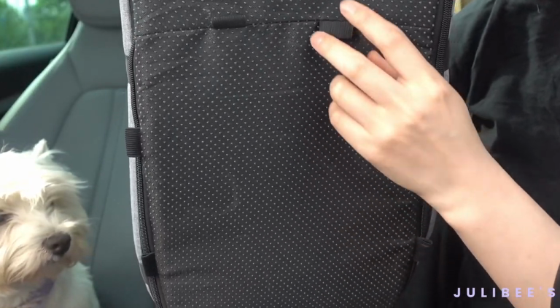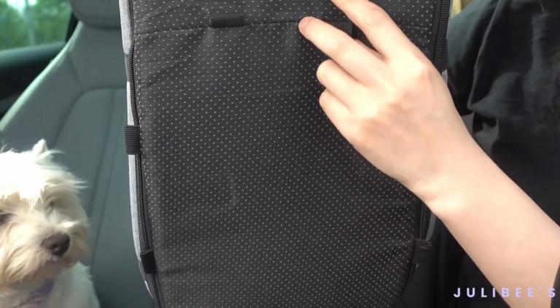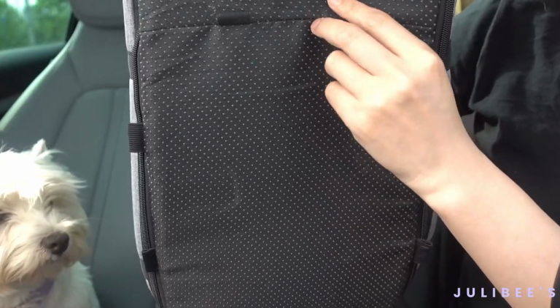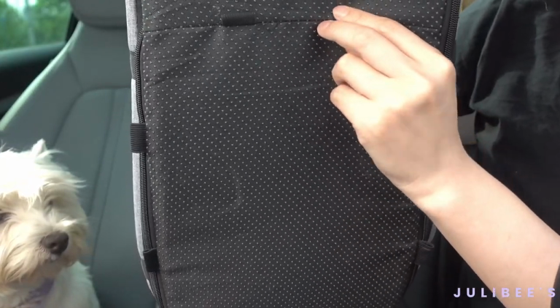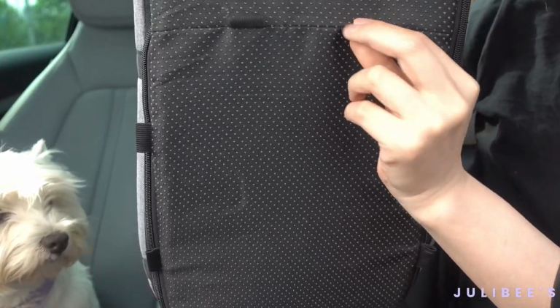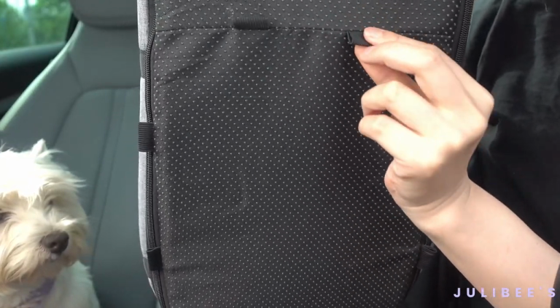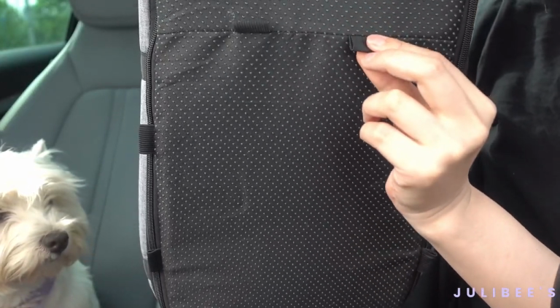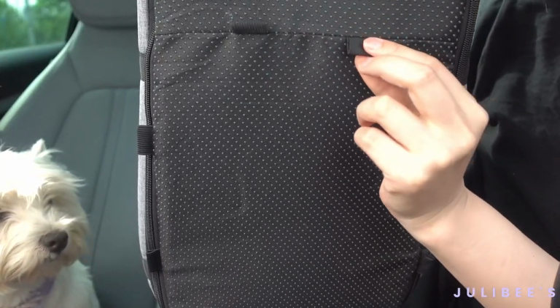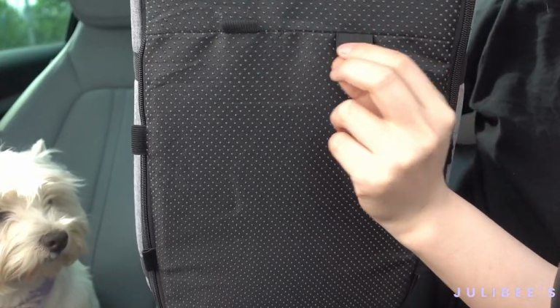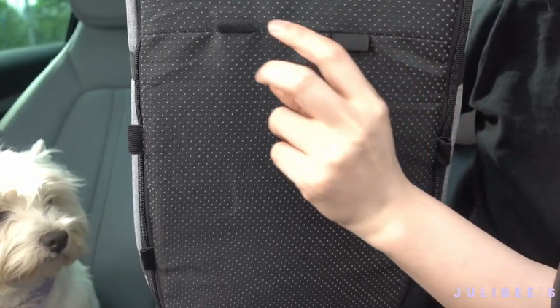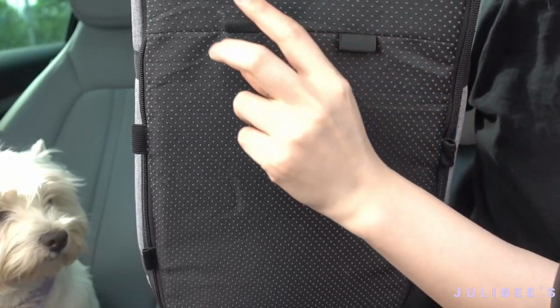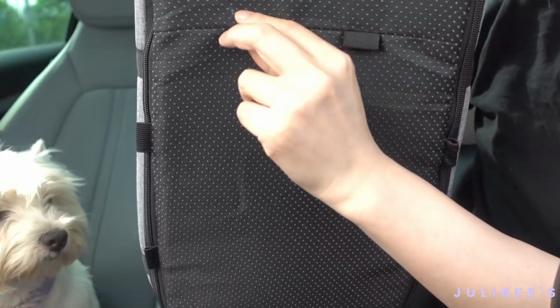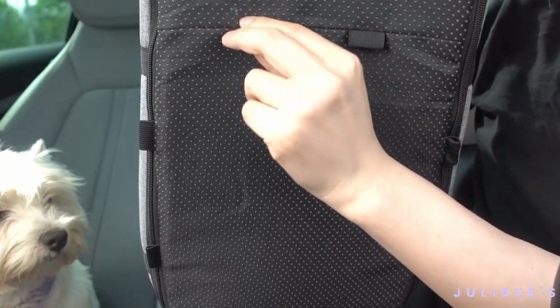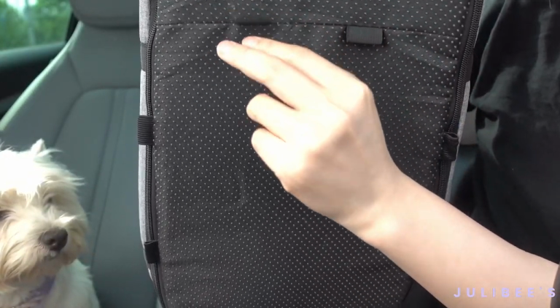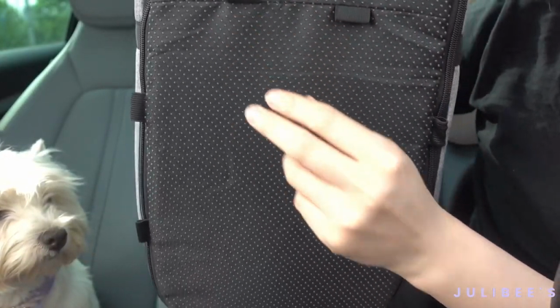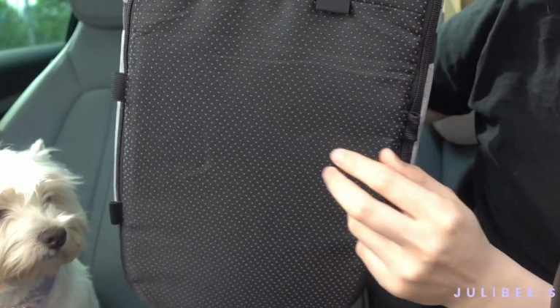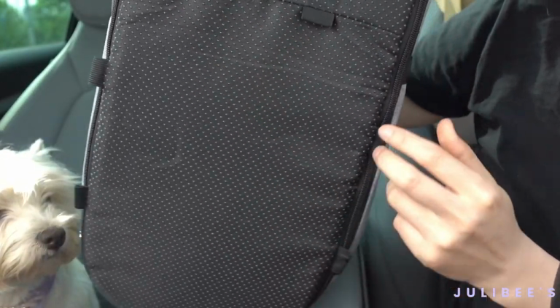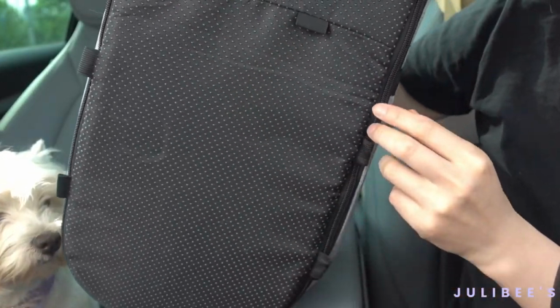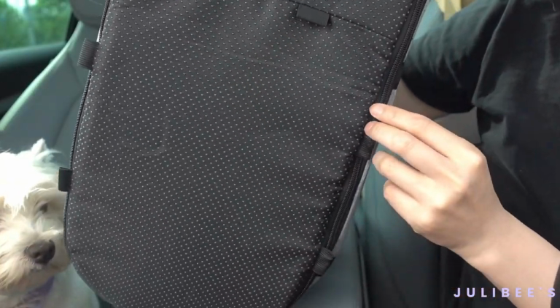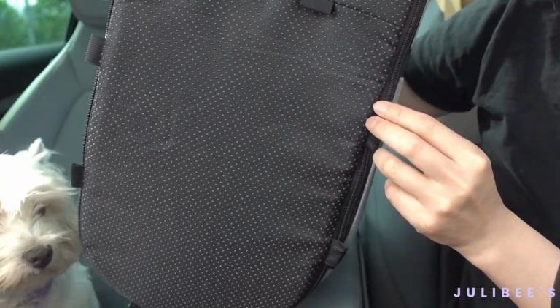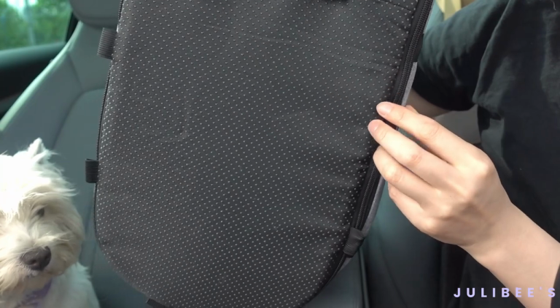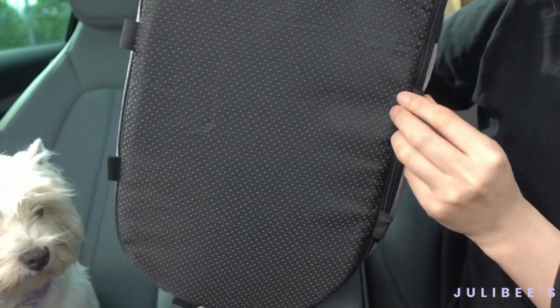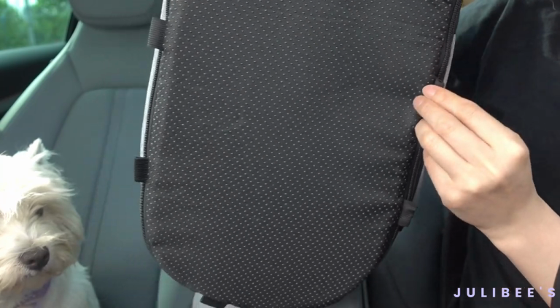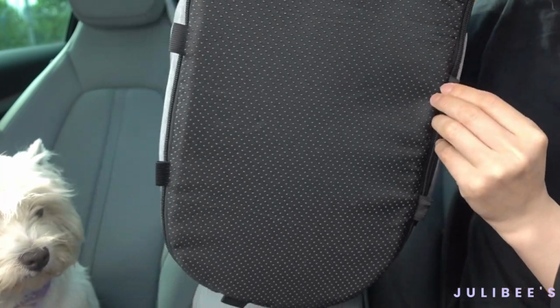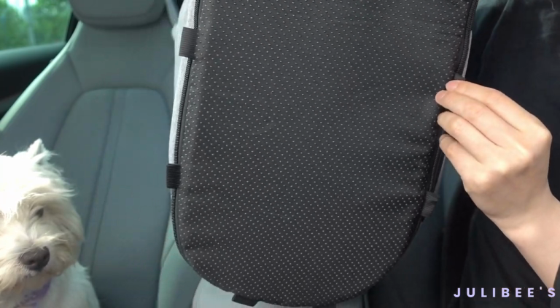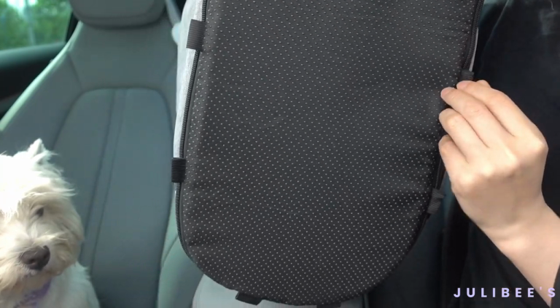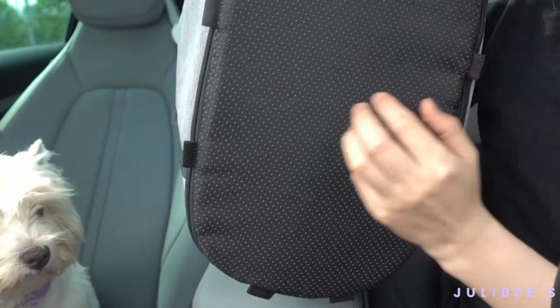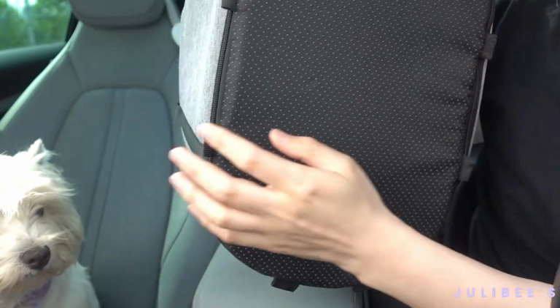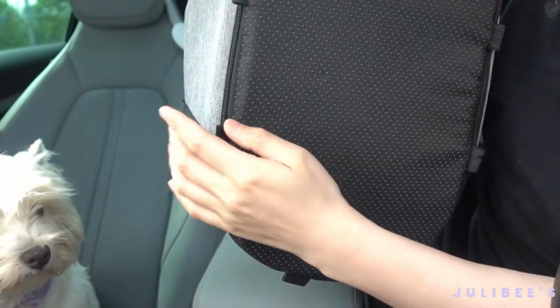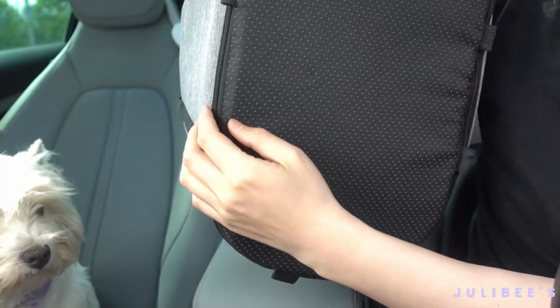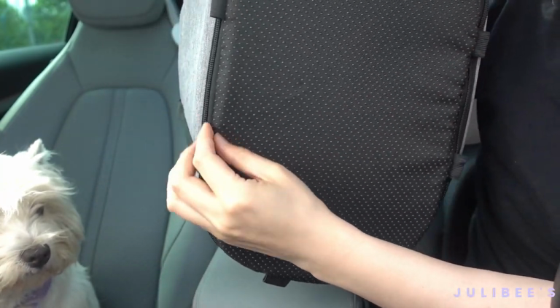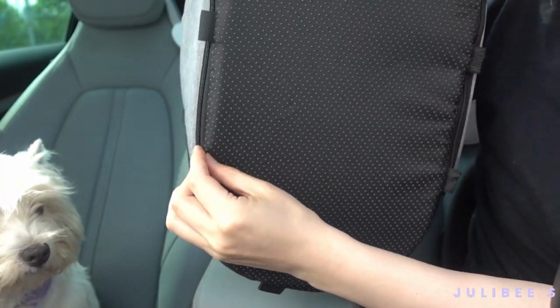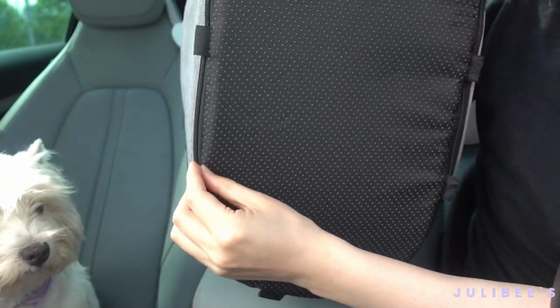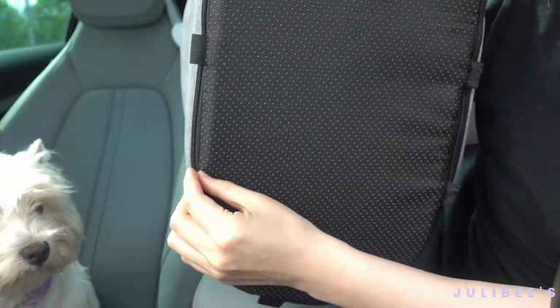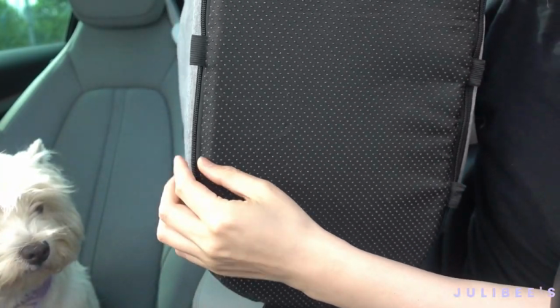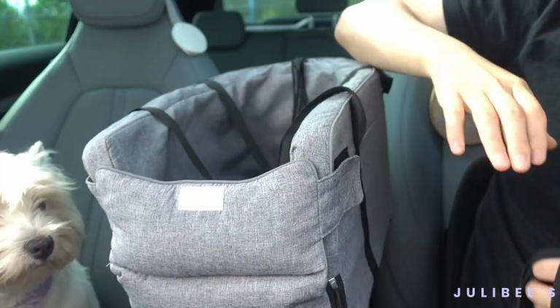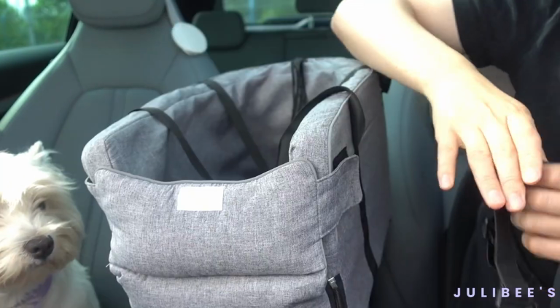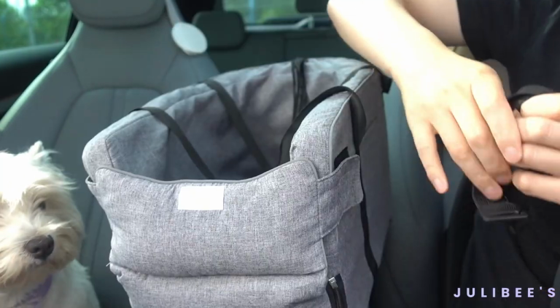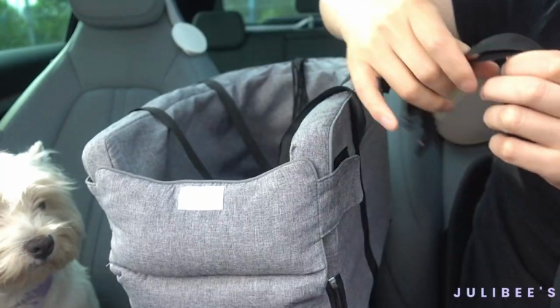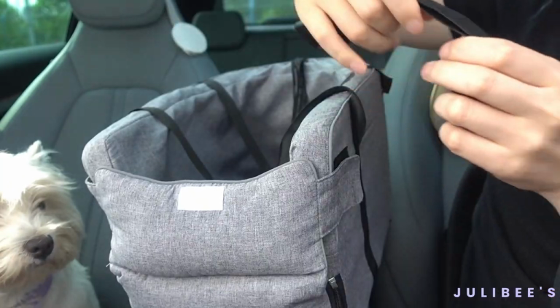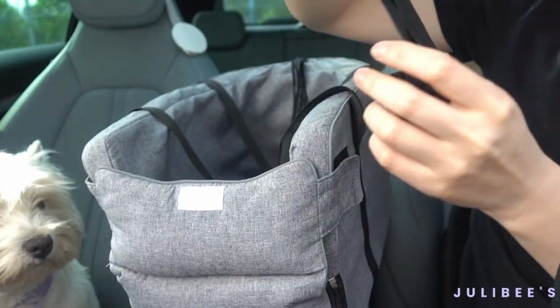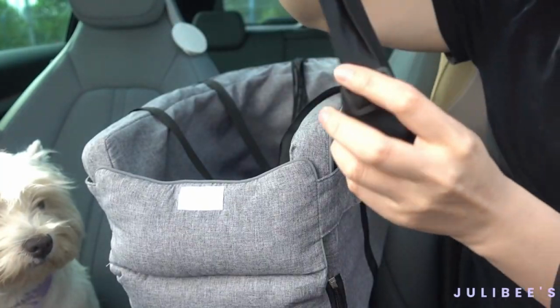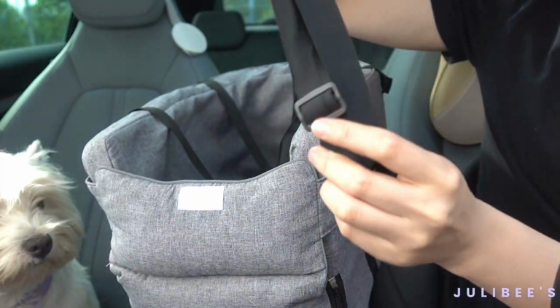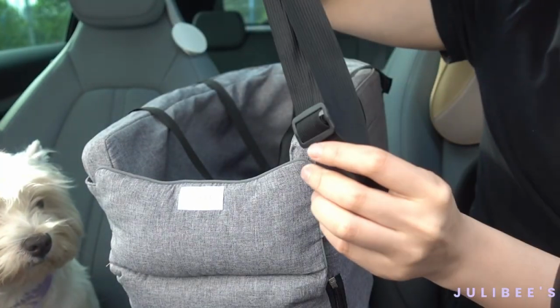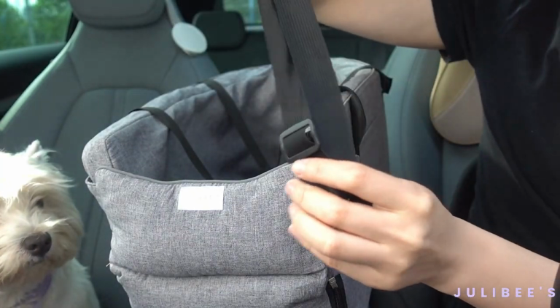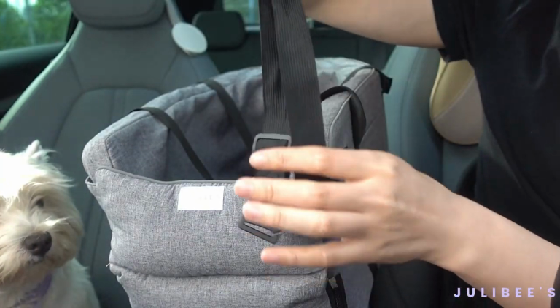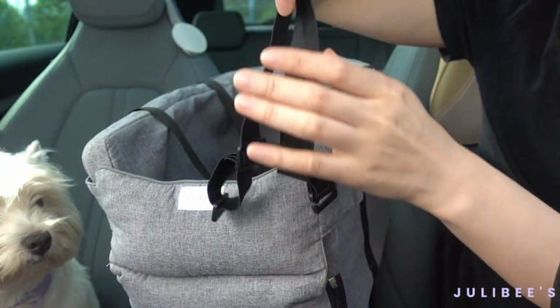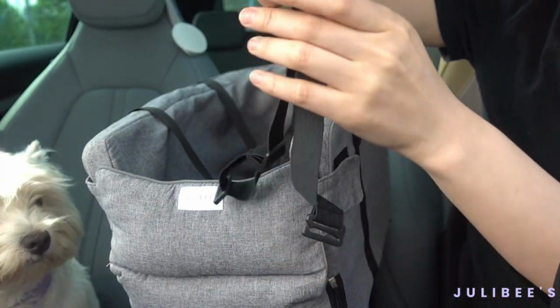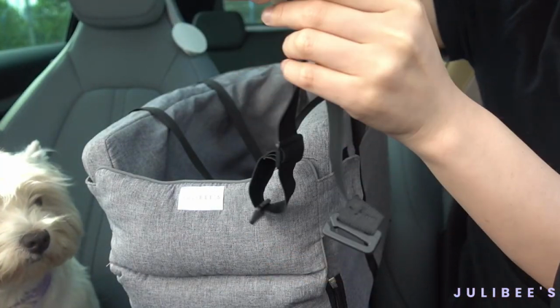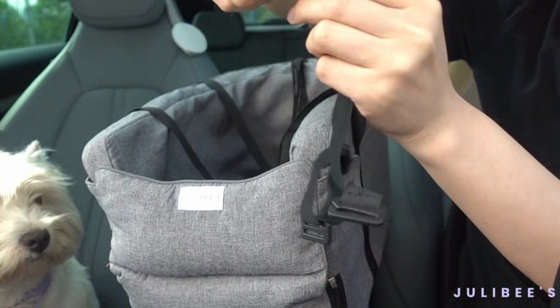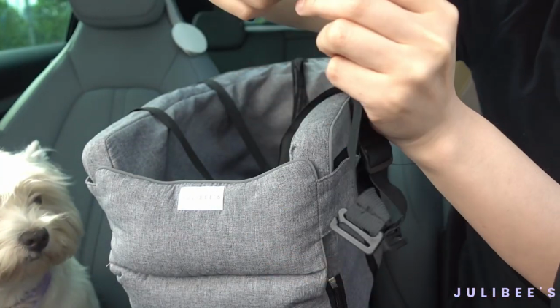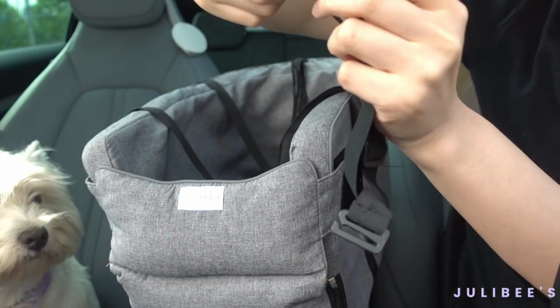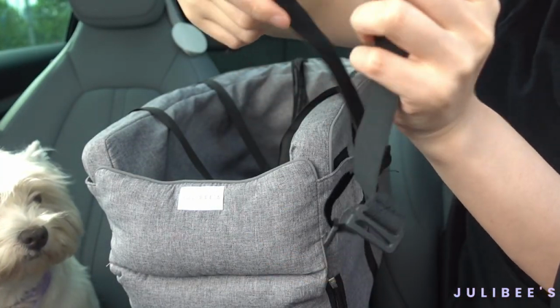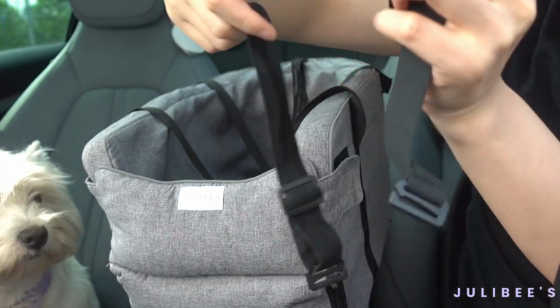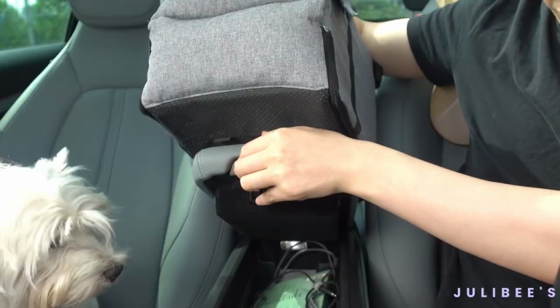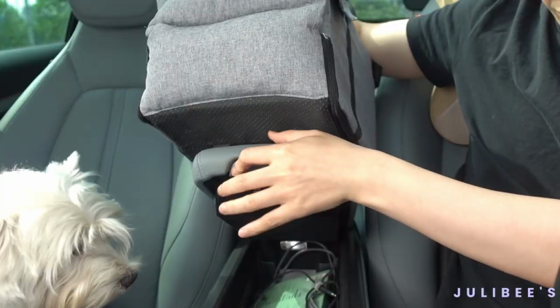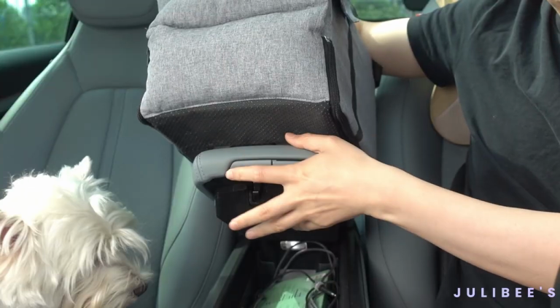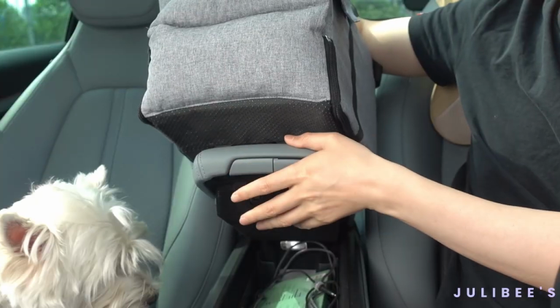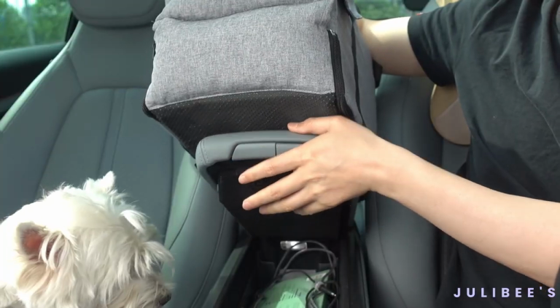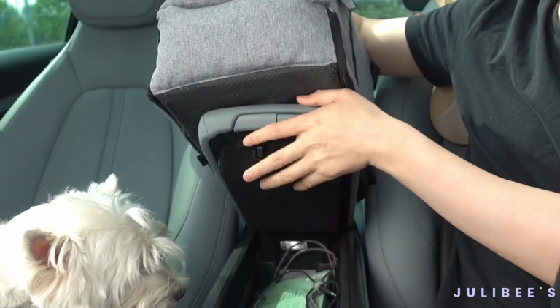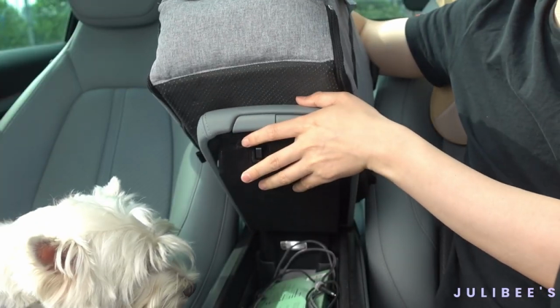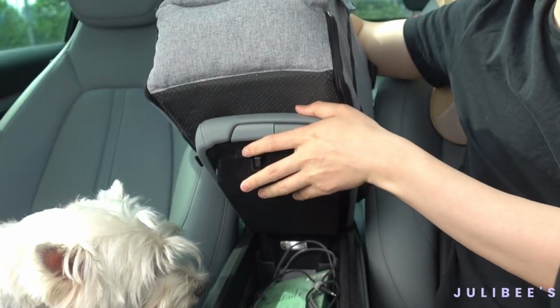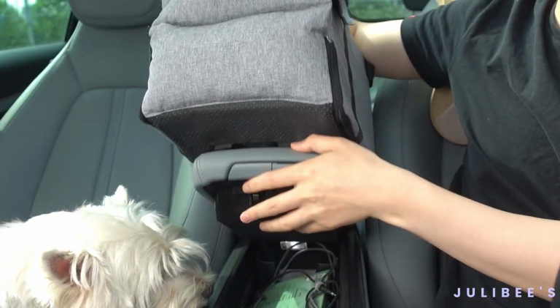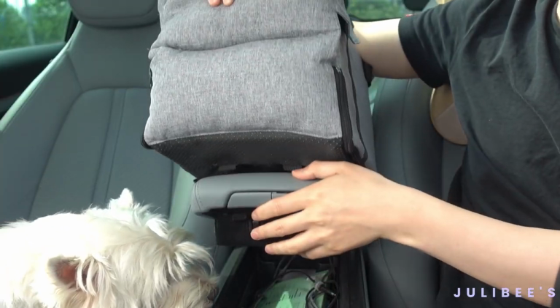Step 1. Depending on the type of armrest you have, we're going to attach the straps to this car seat.